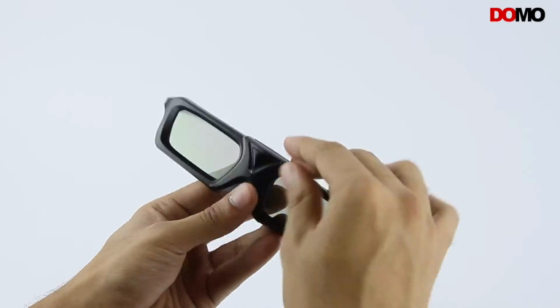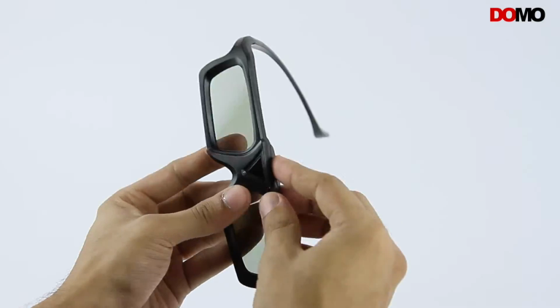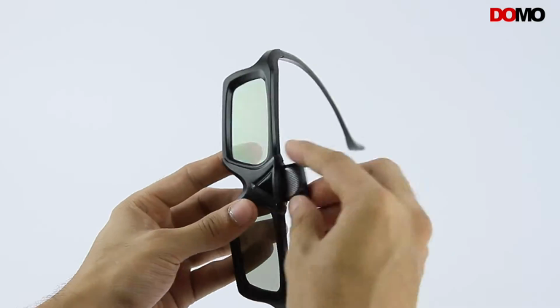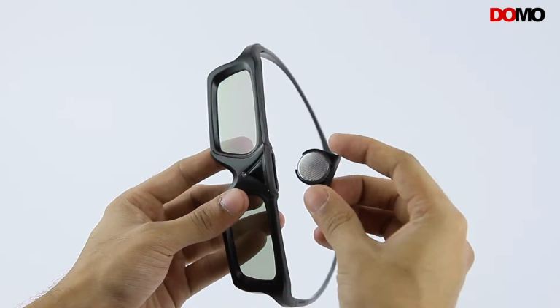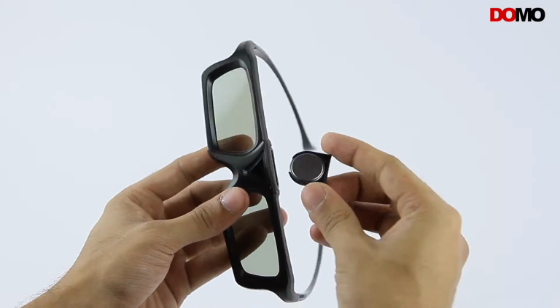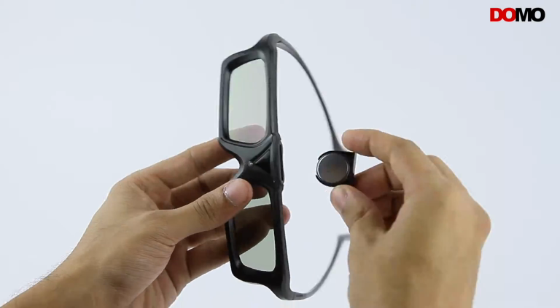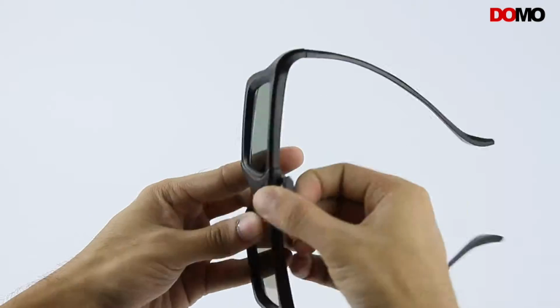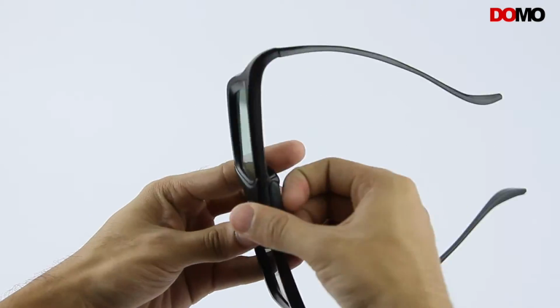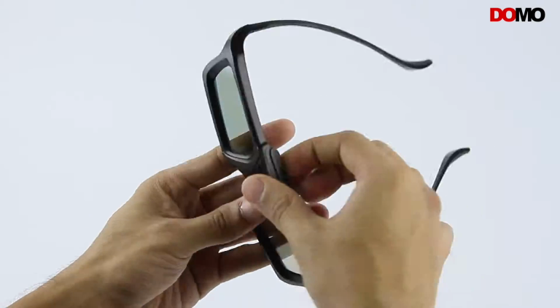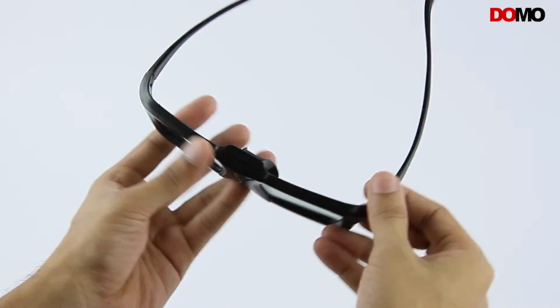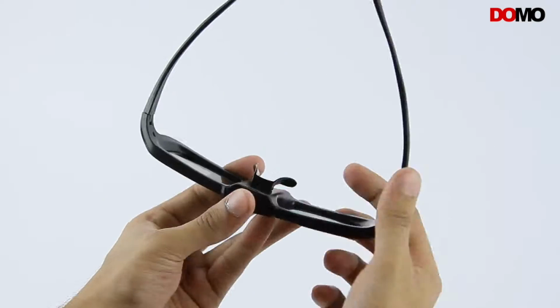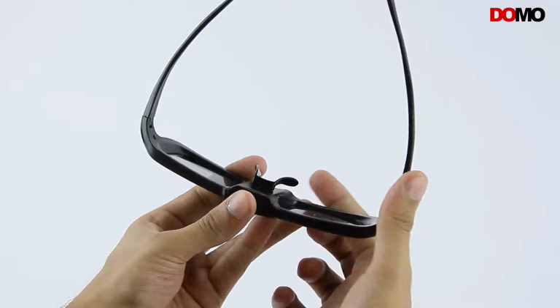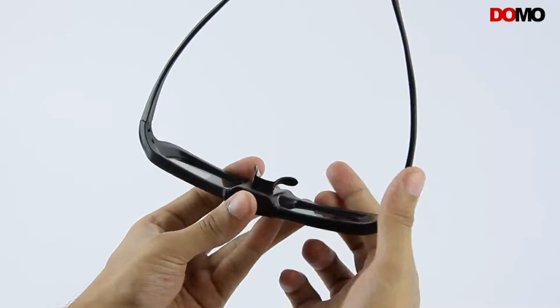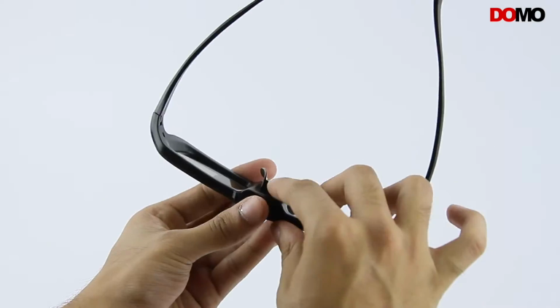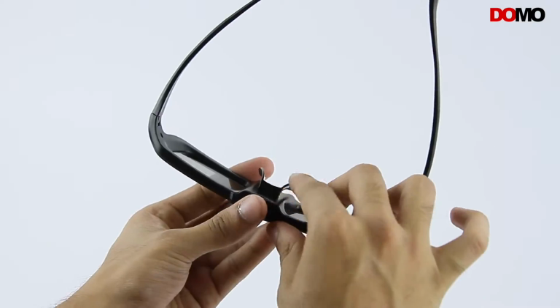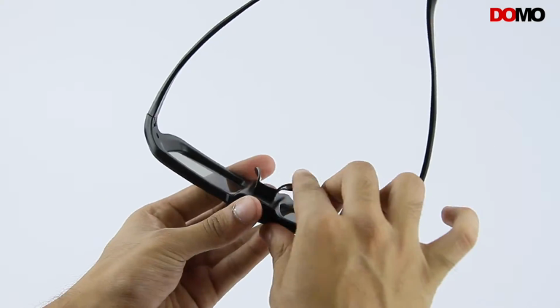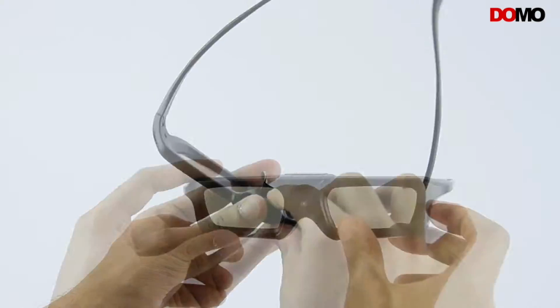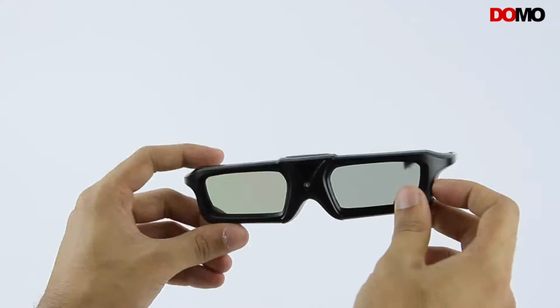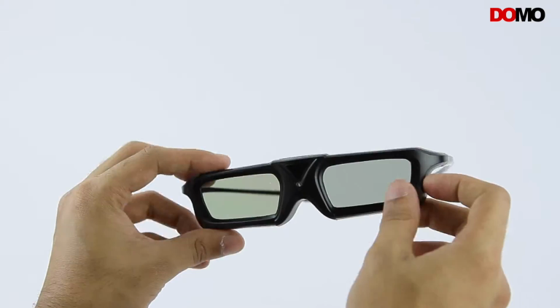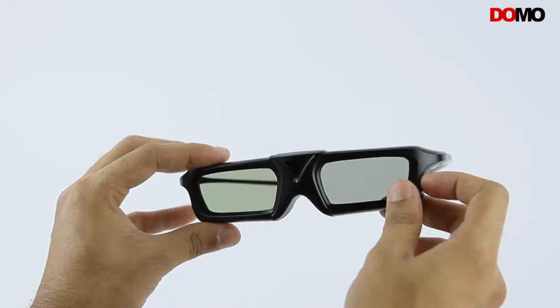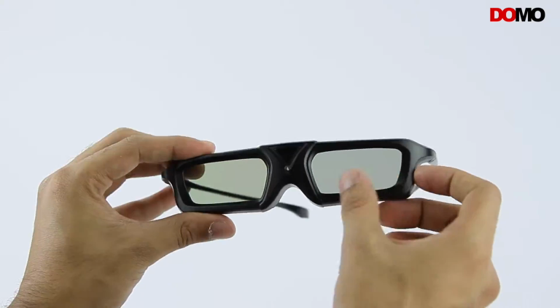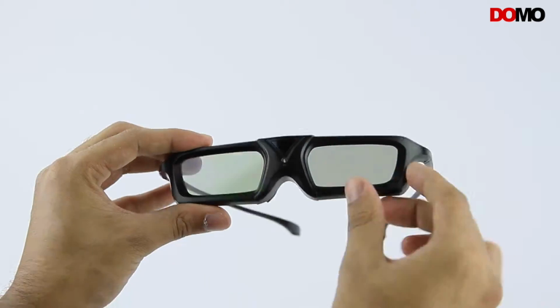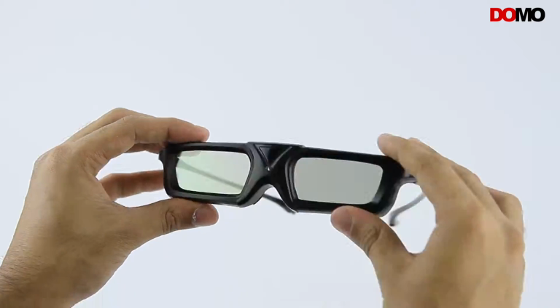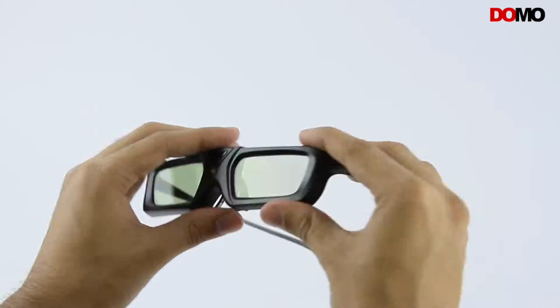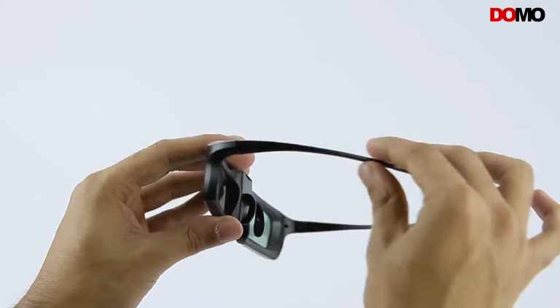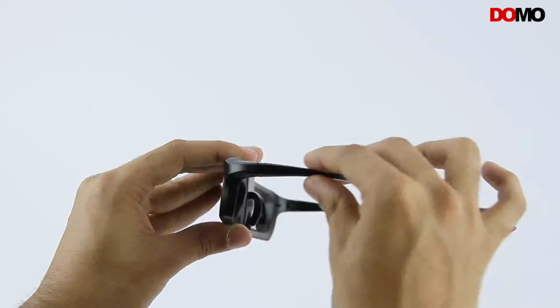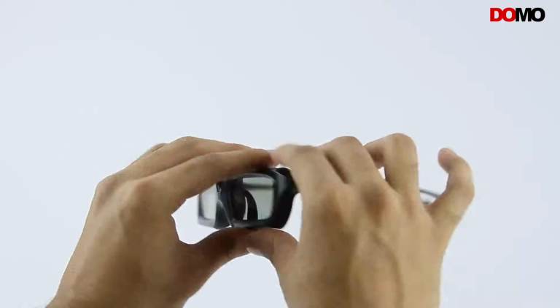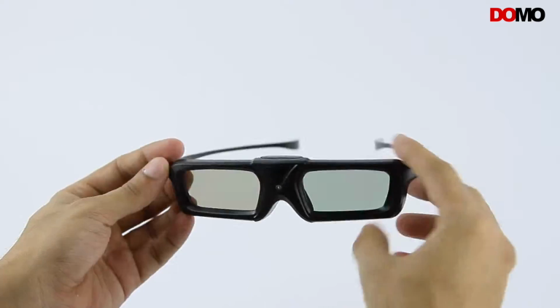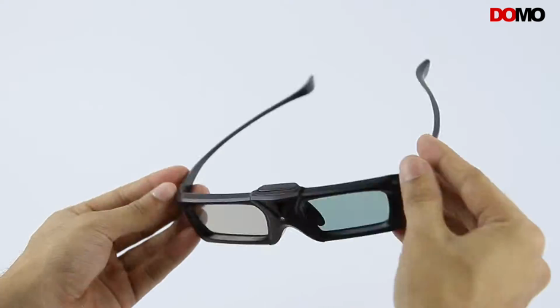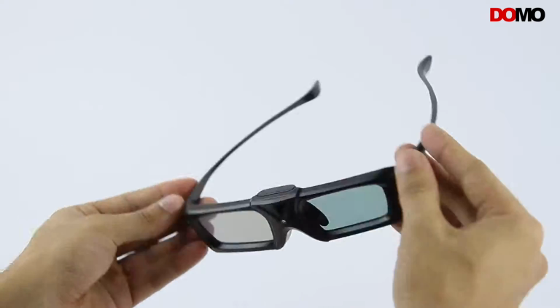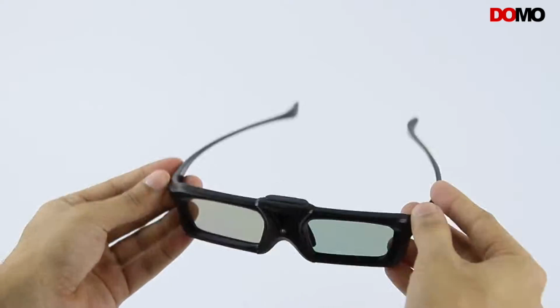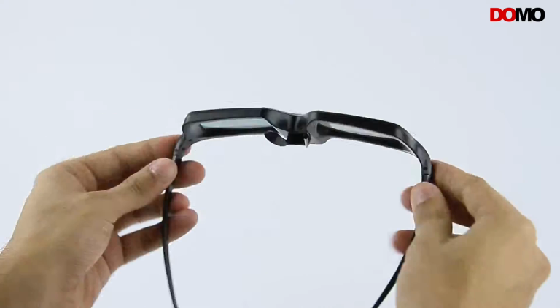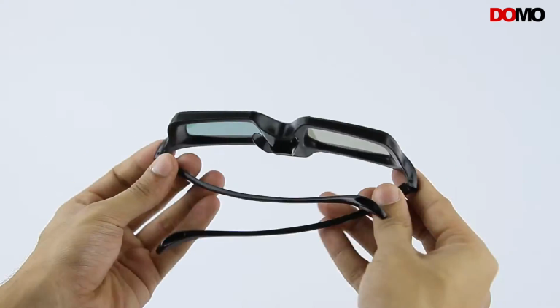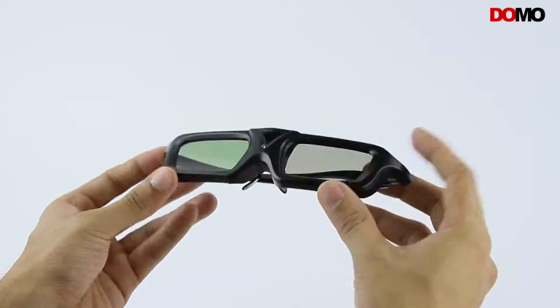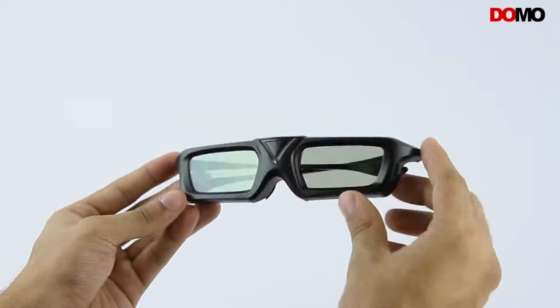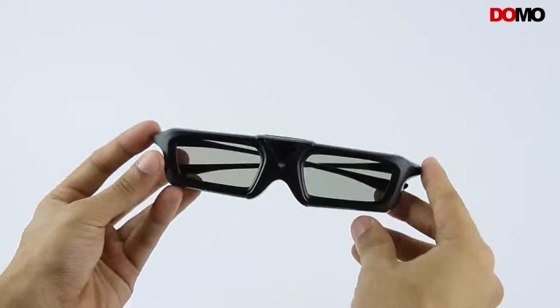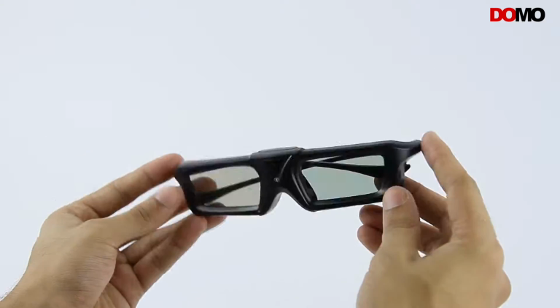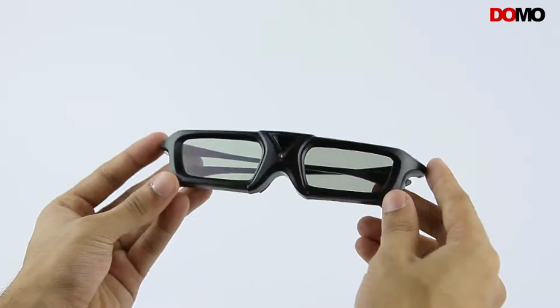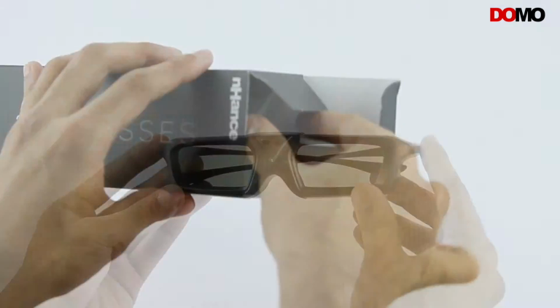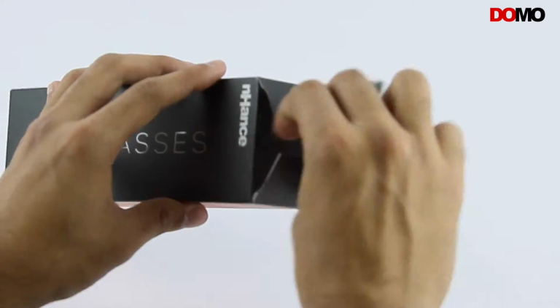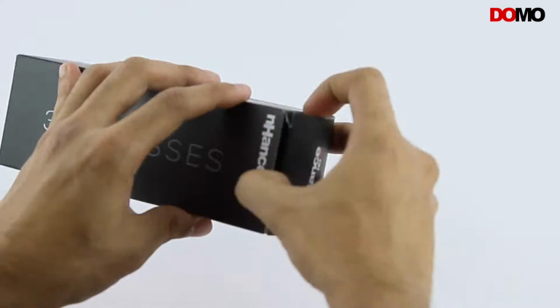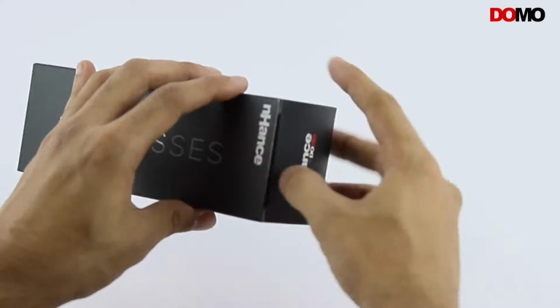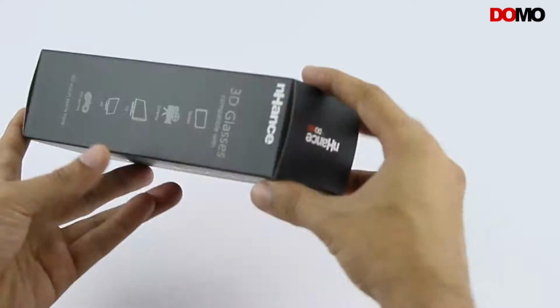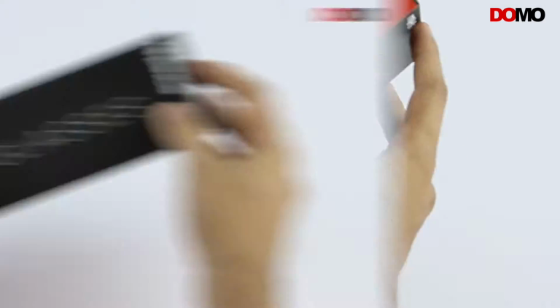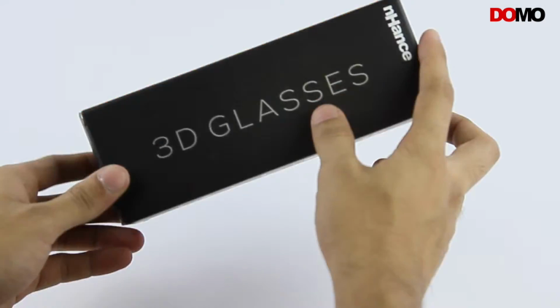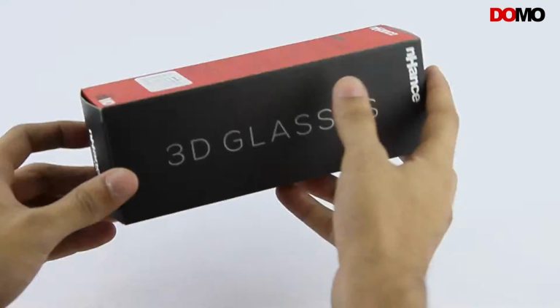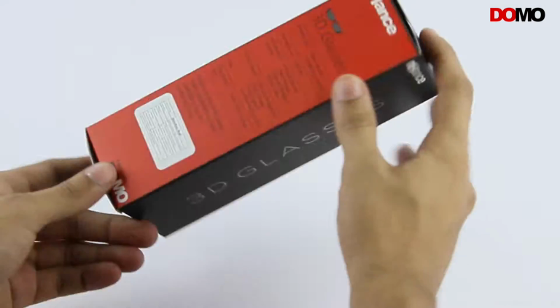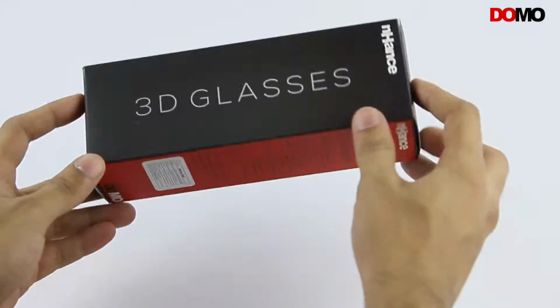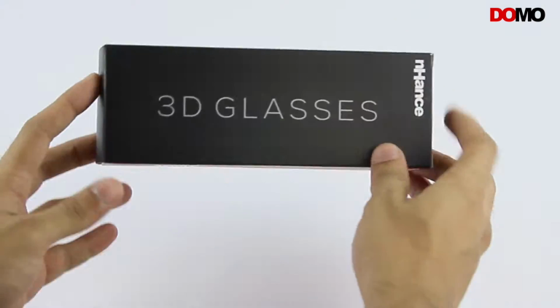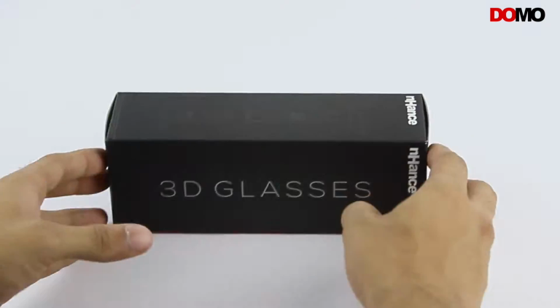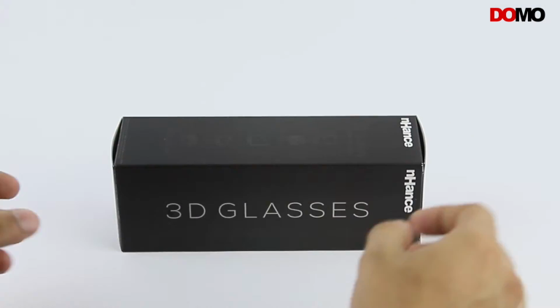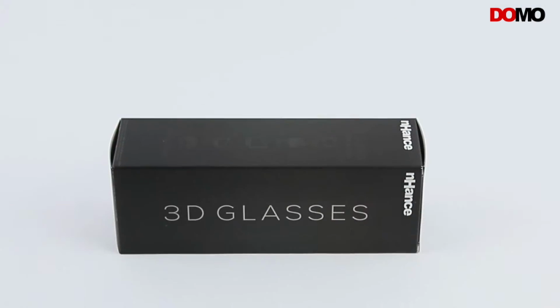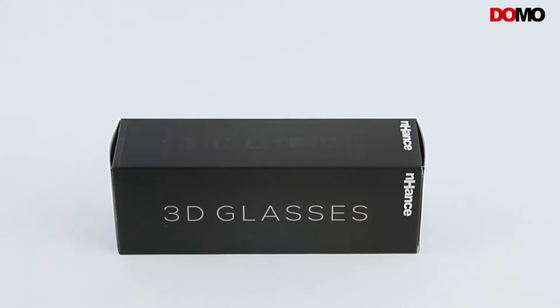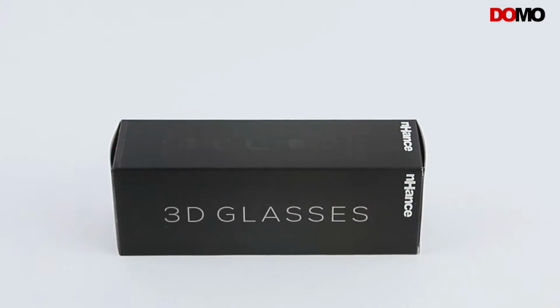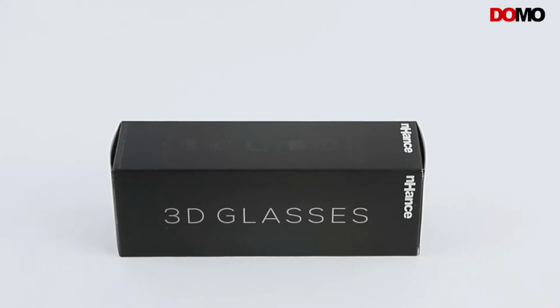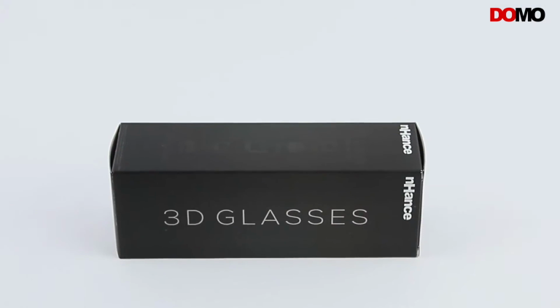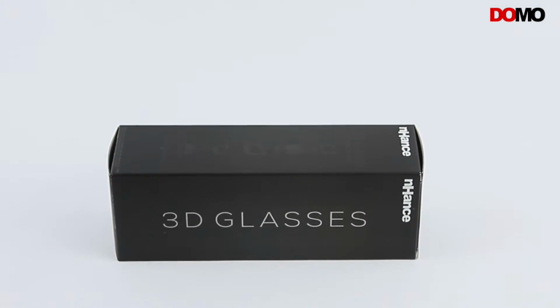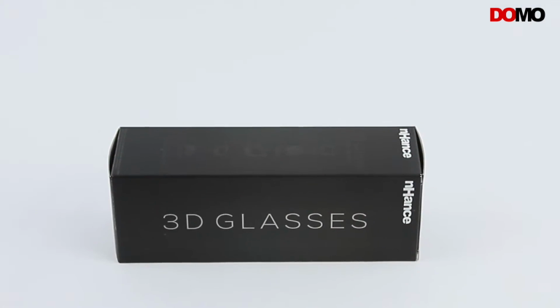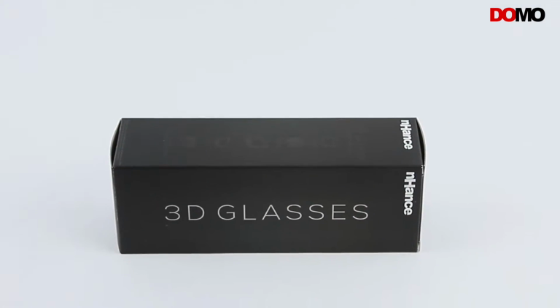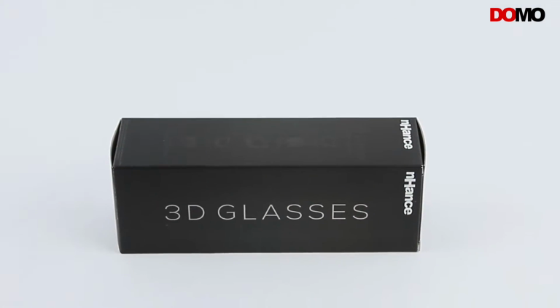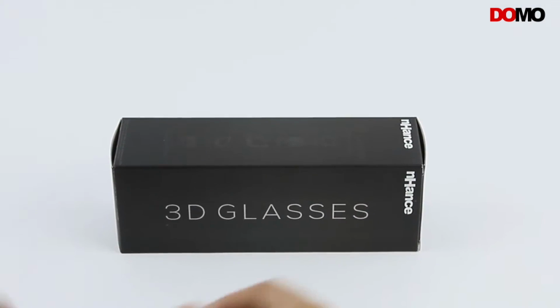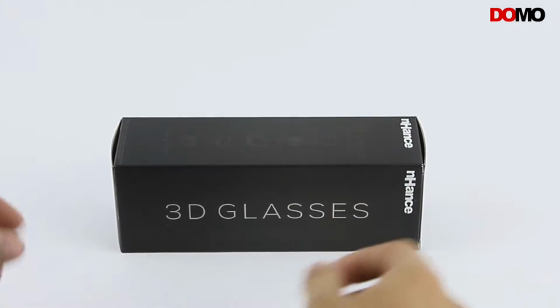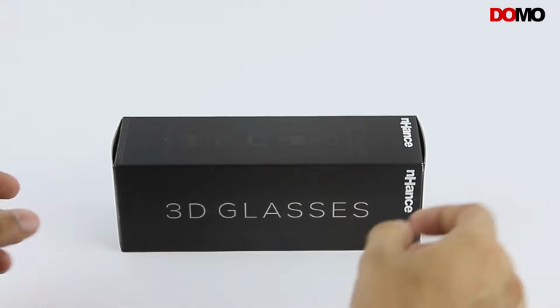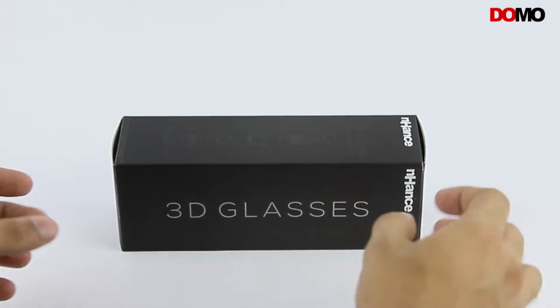Hello guys. Today we'll have a look at the Domo Enhance AS20B USB Active Shutter Bluetooth 3D Glasses.